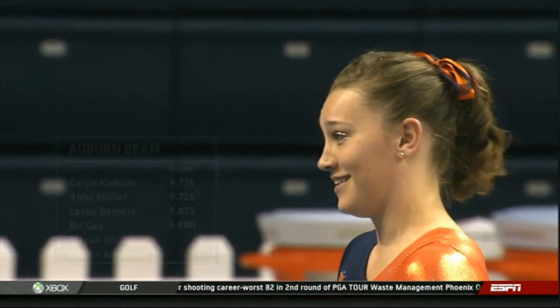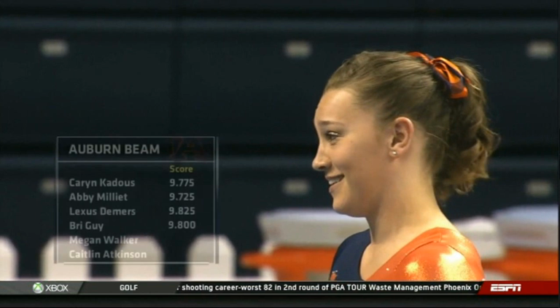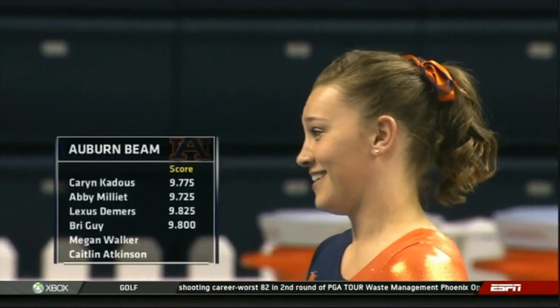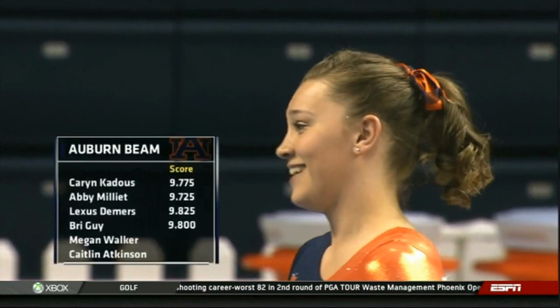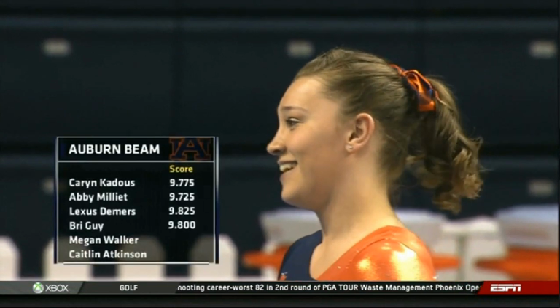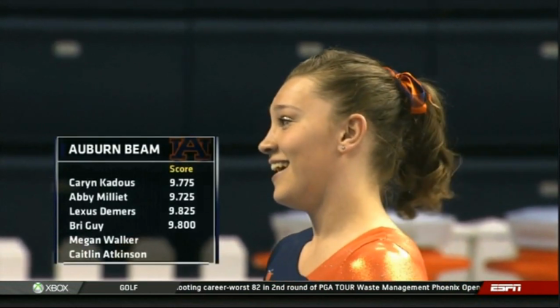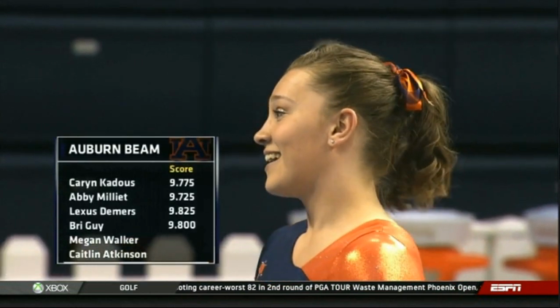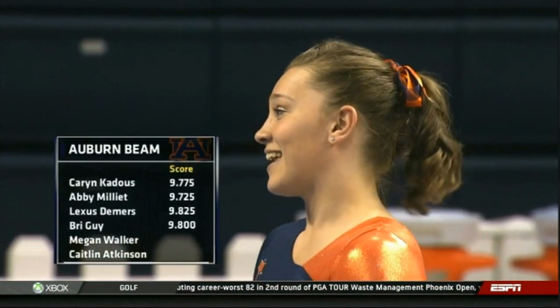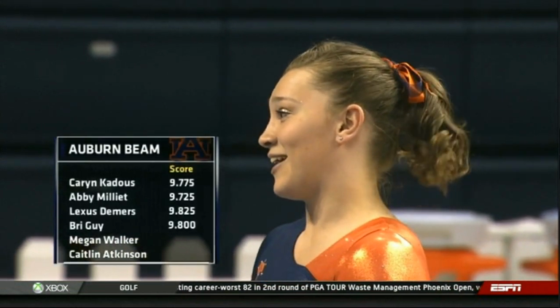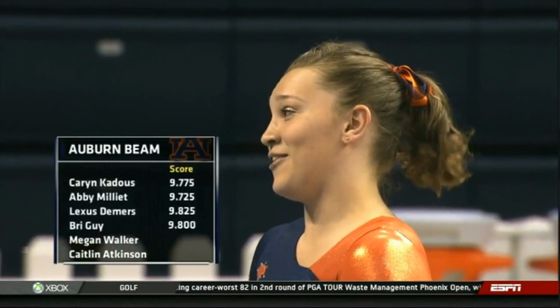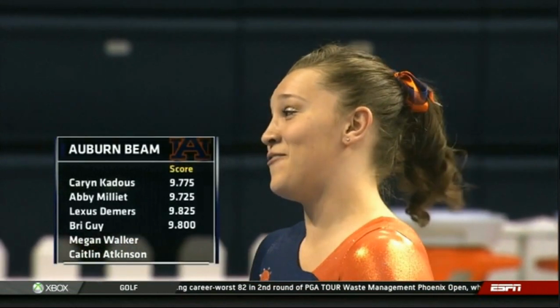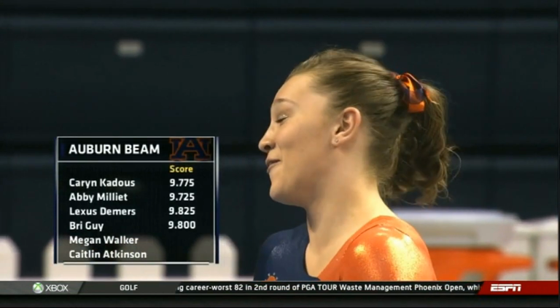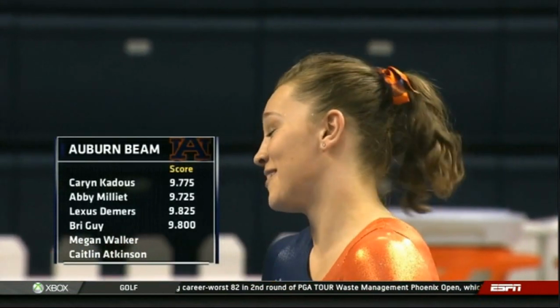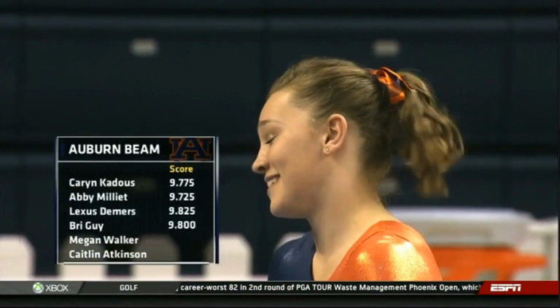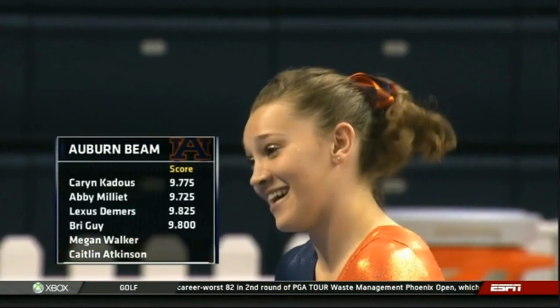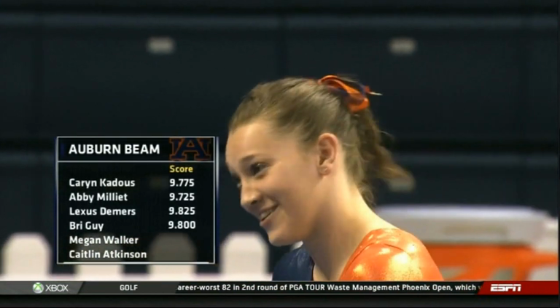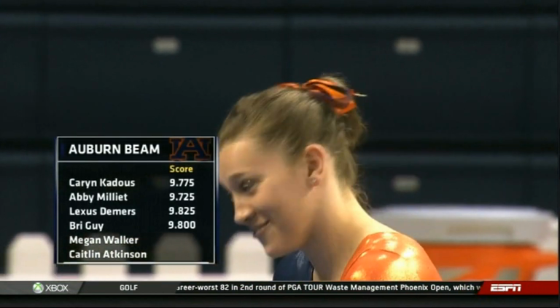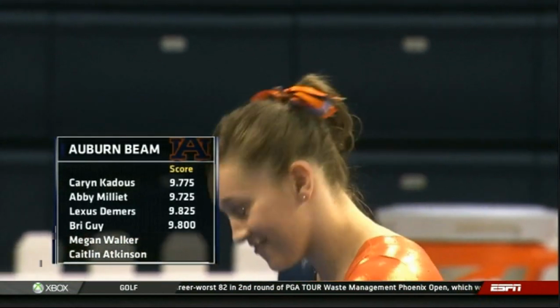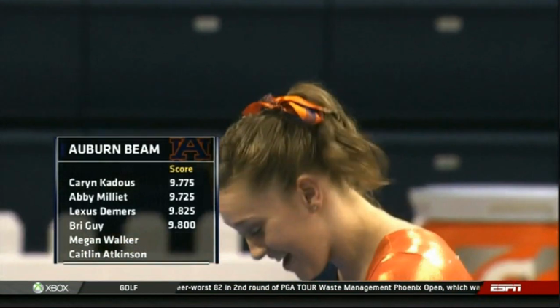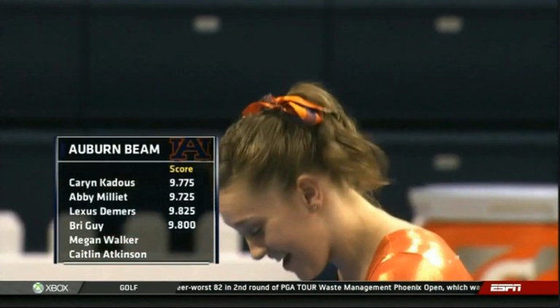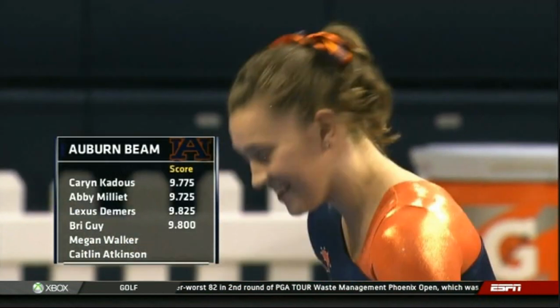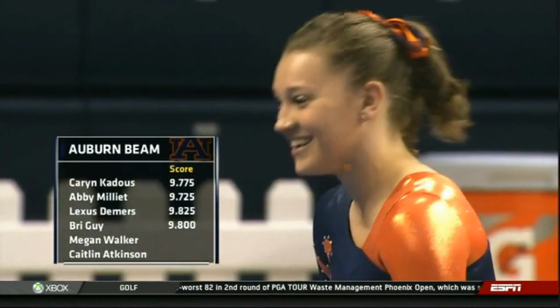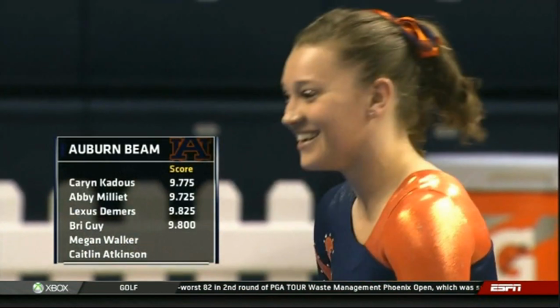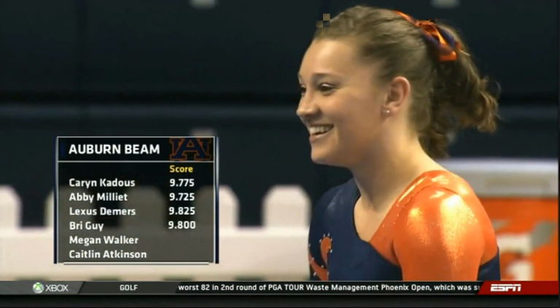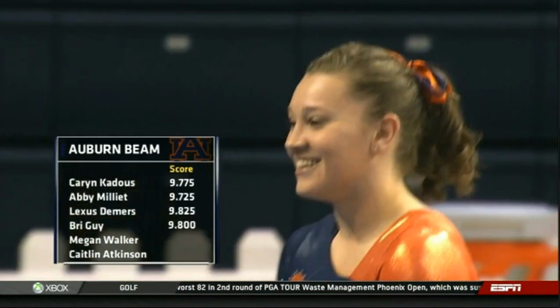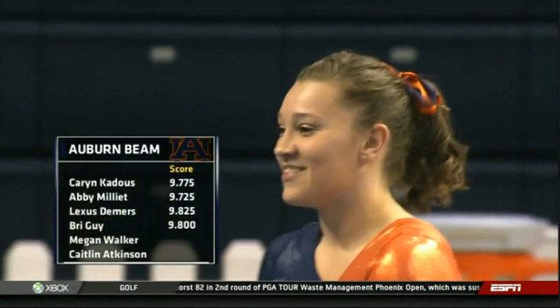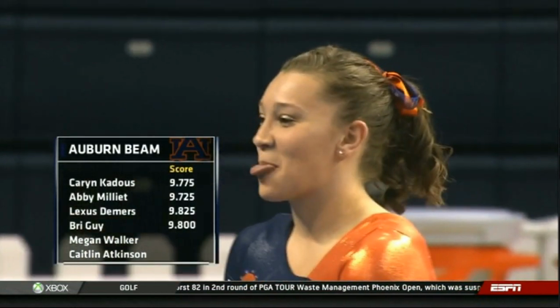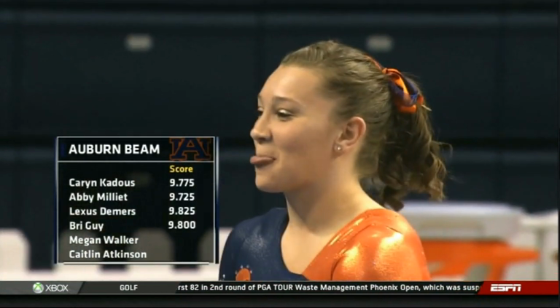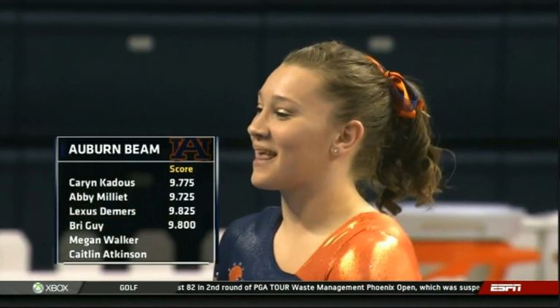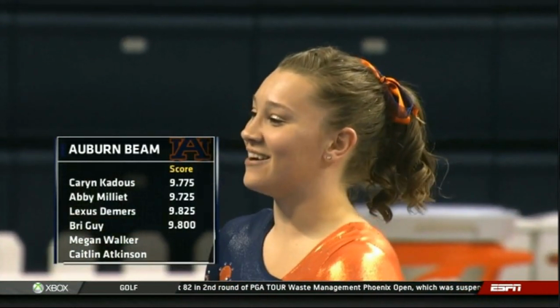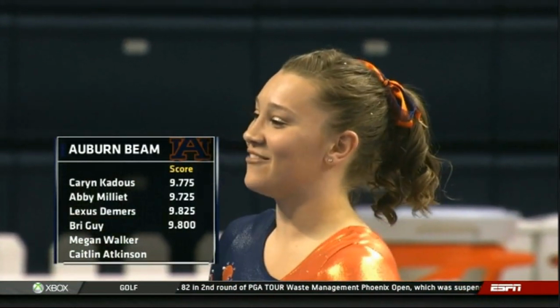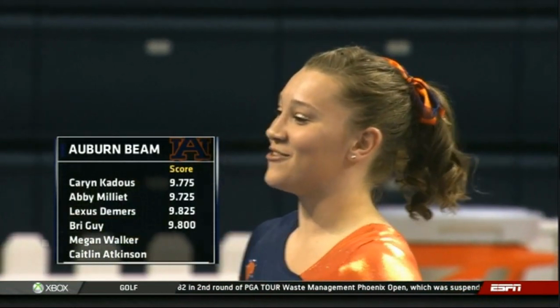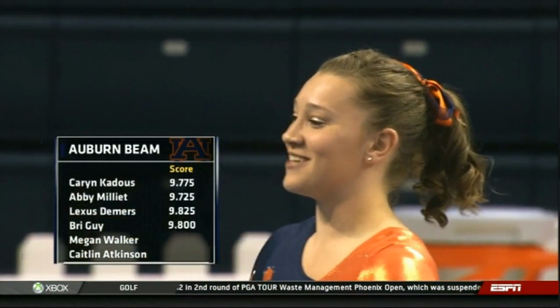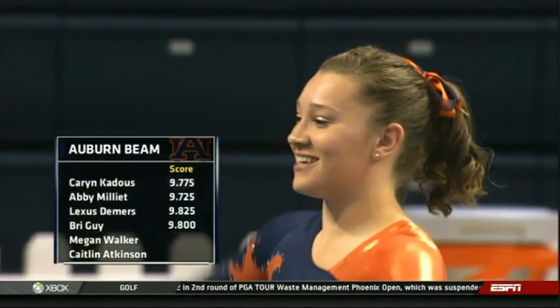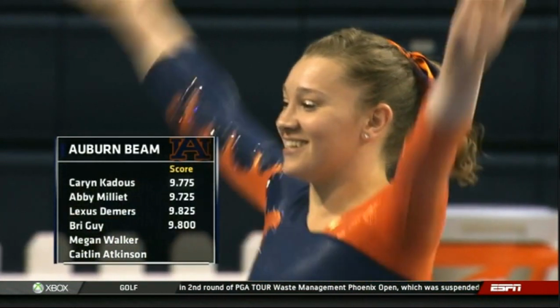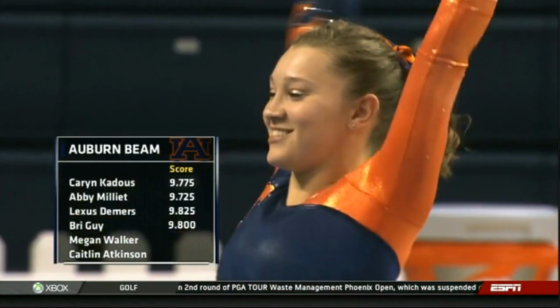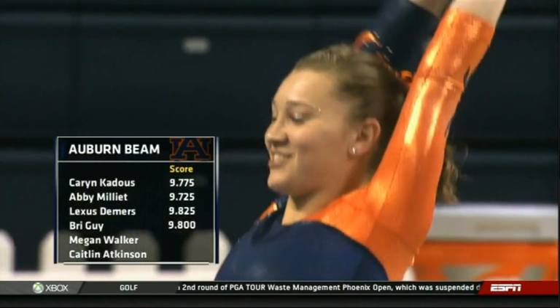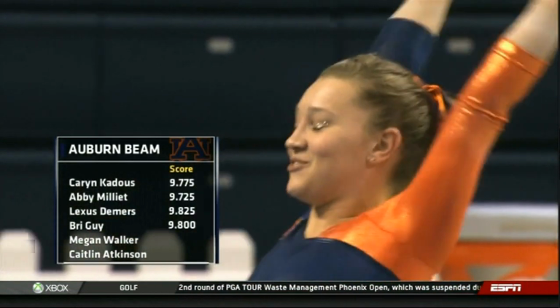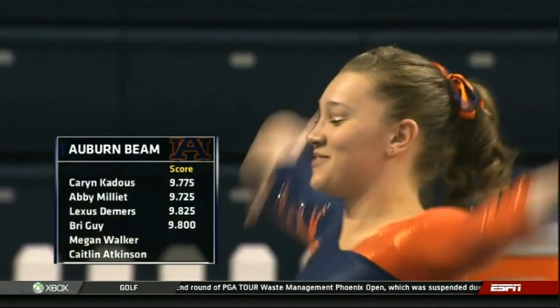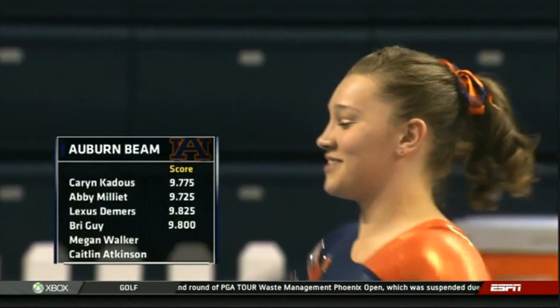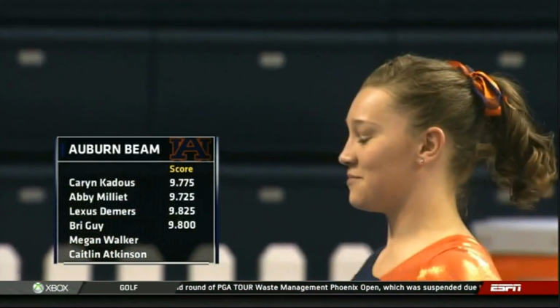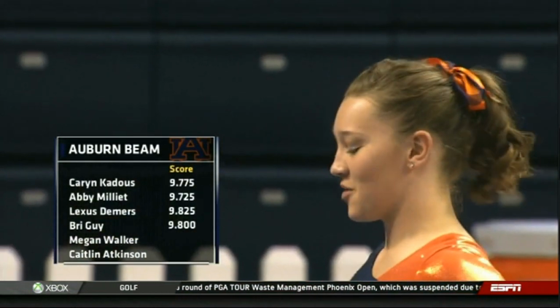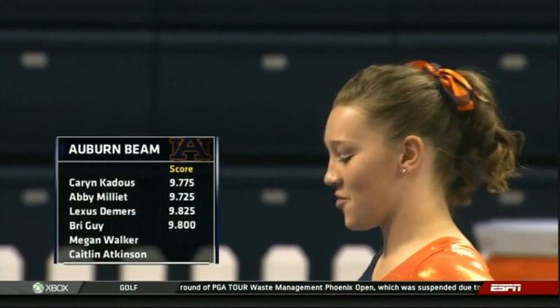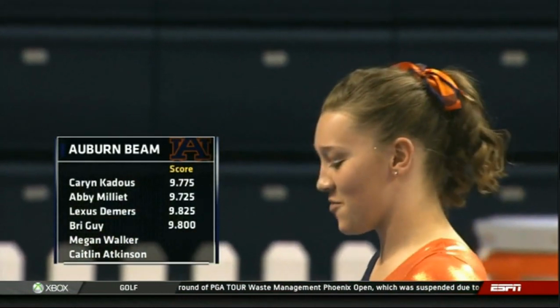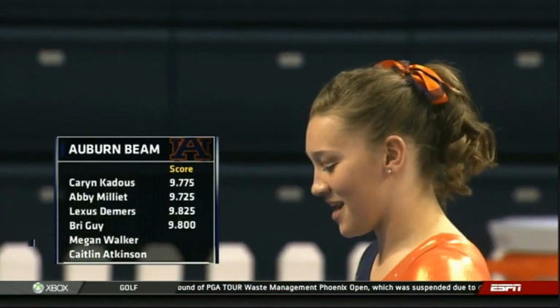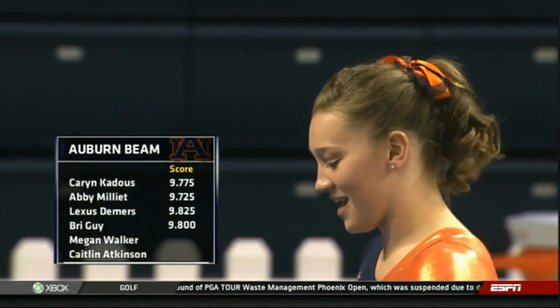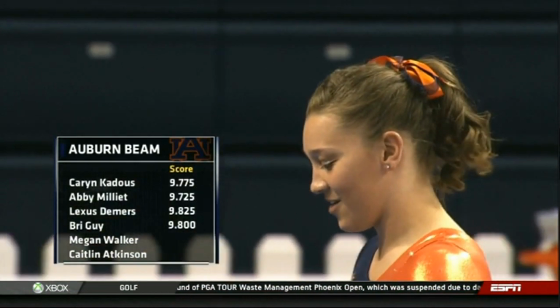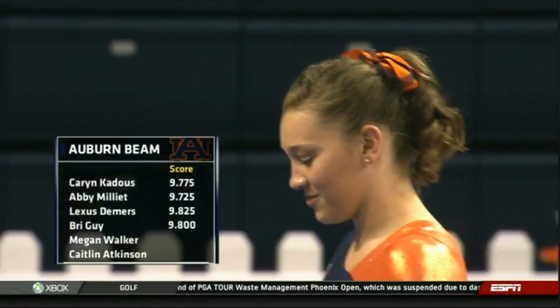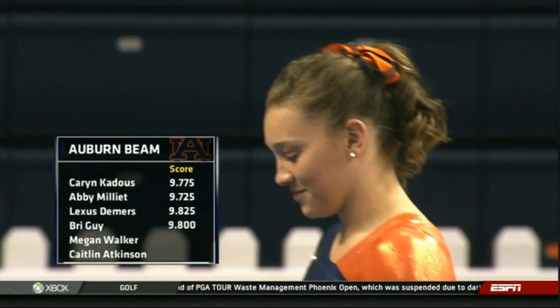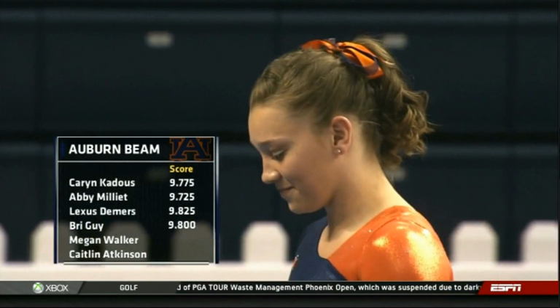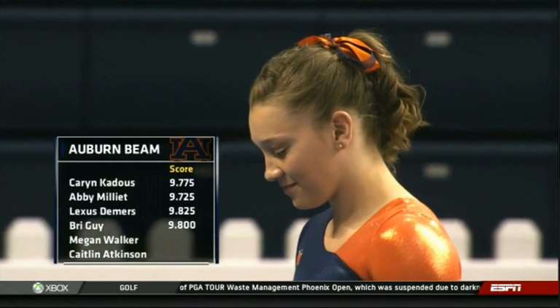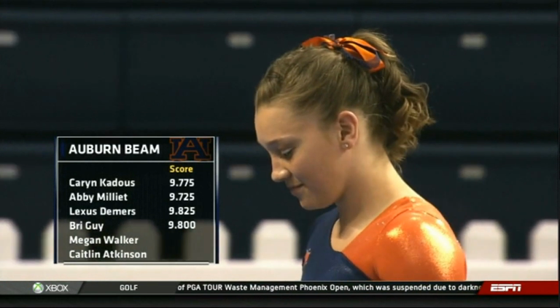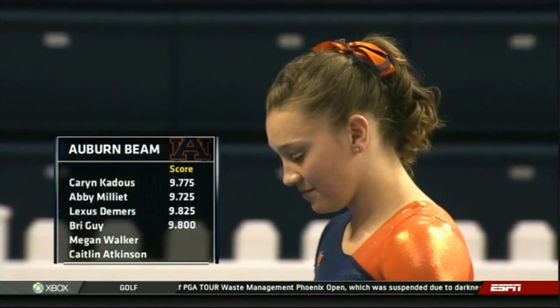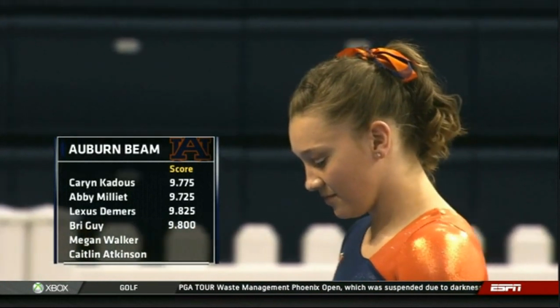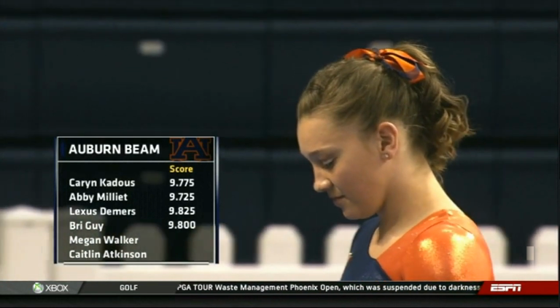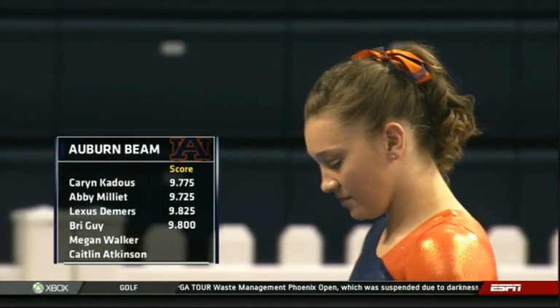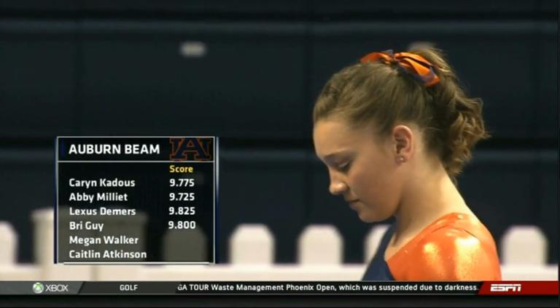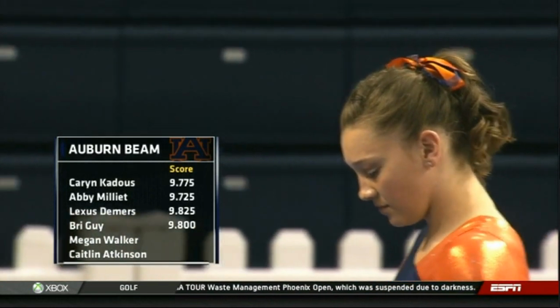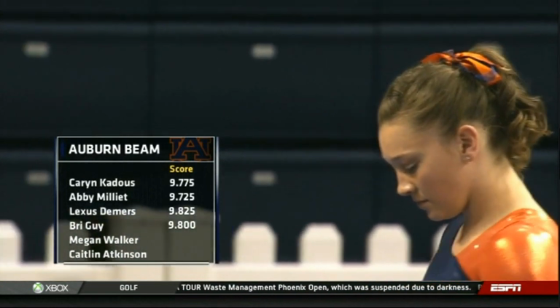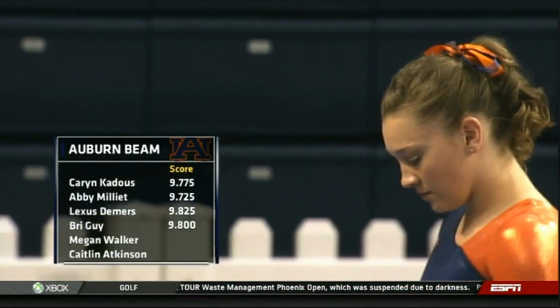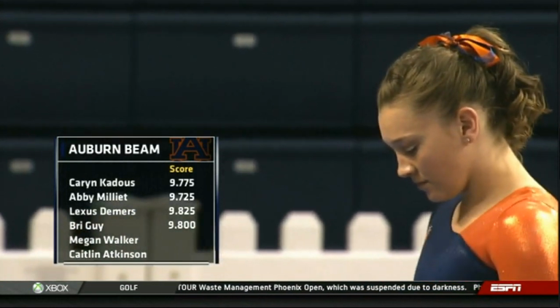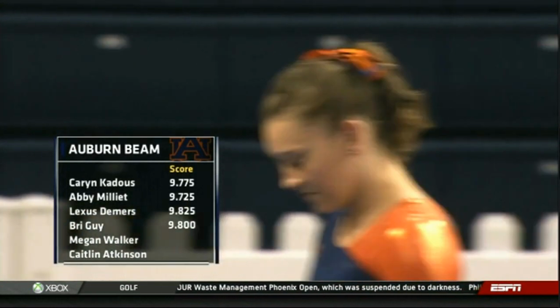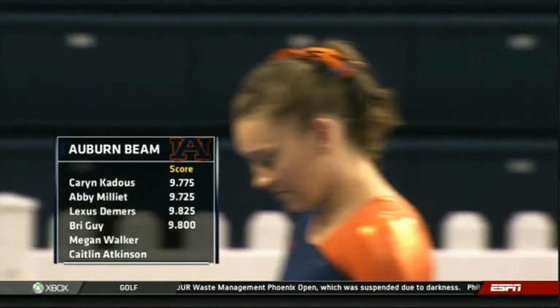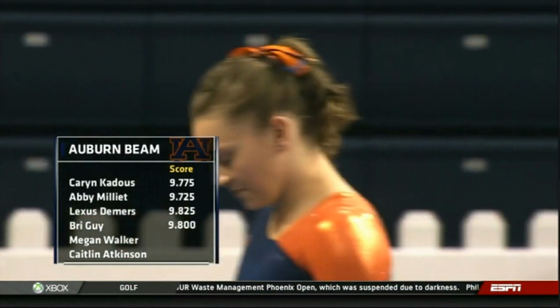Bring a guy with a 9.8 on her beam routine. Solid start for Auburn — they're staying consistent.